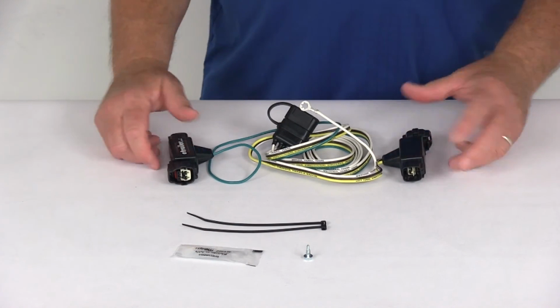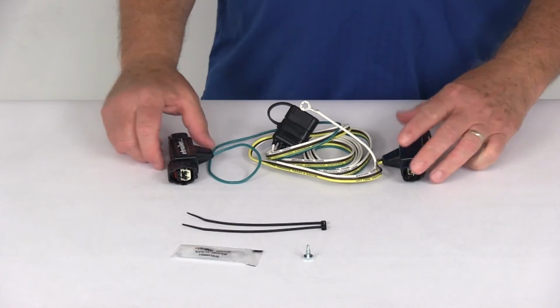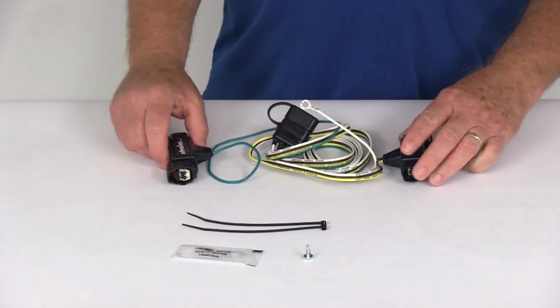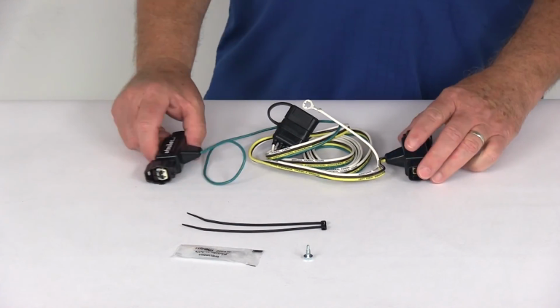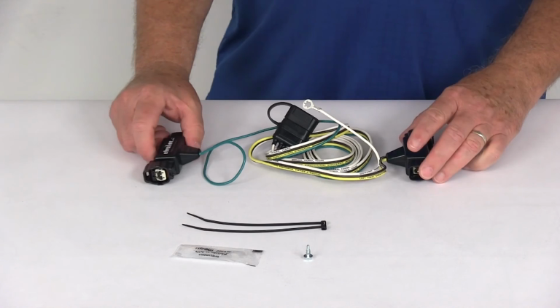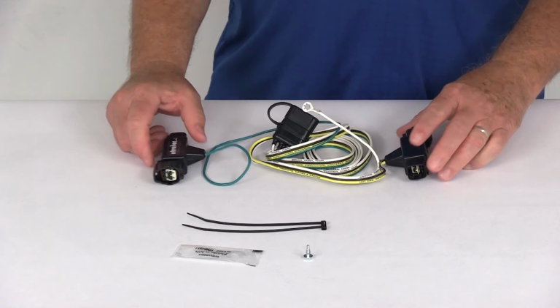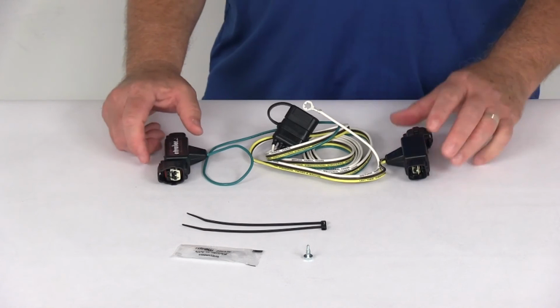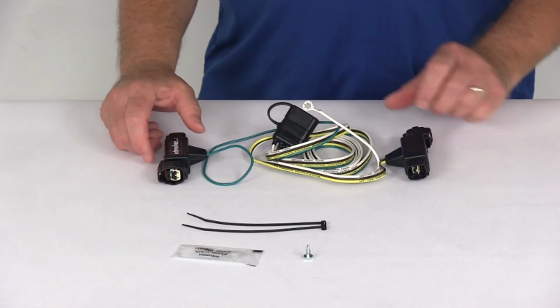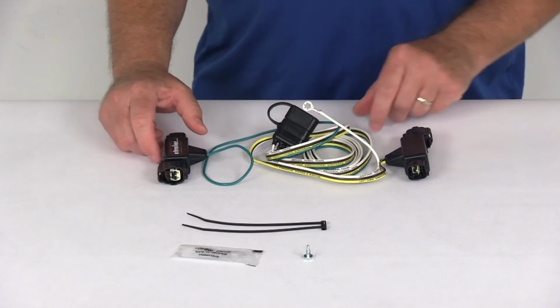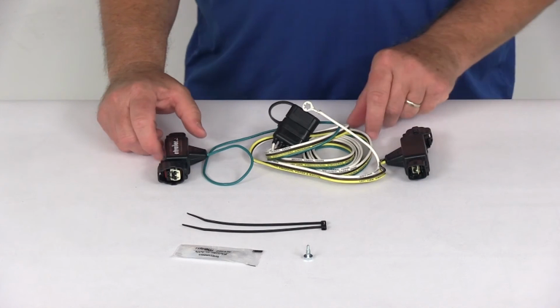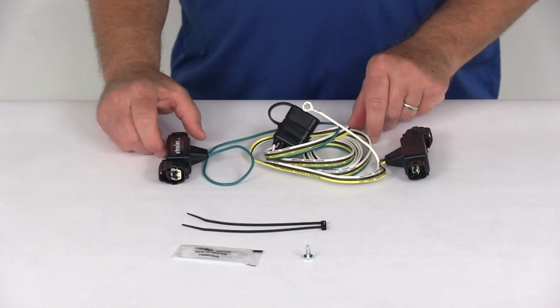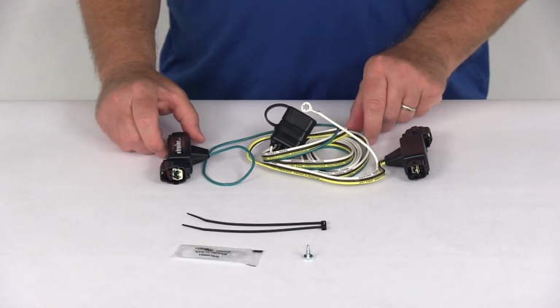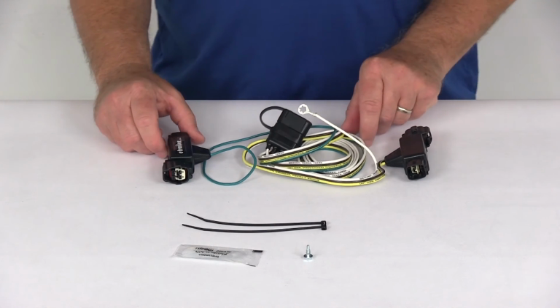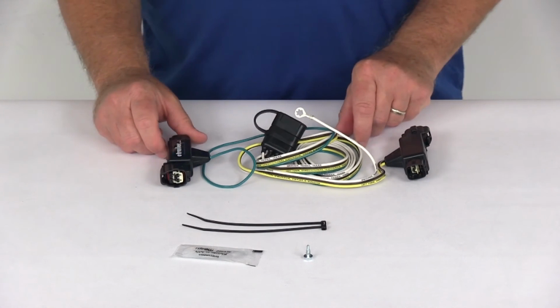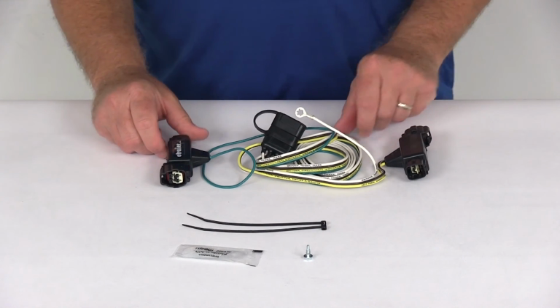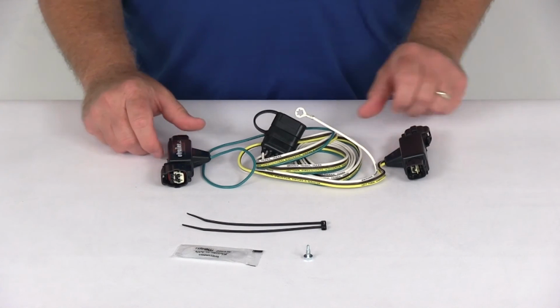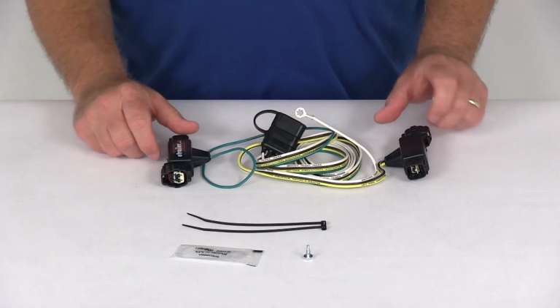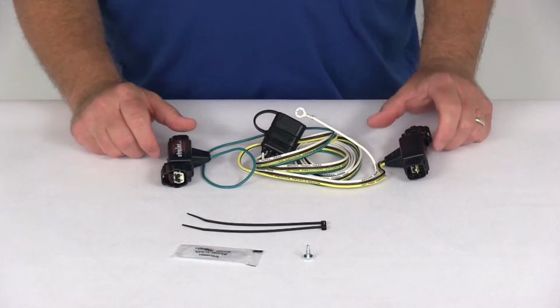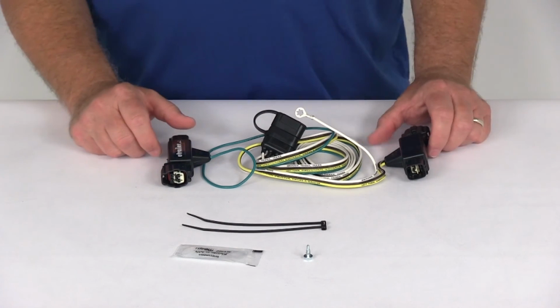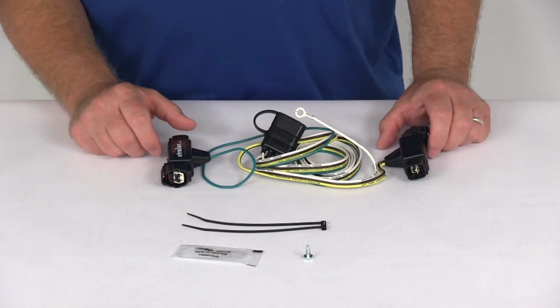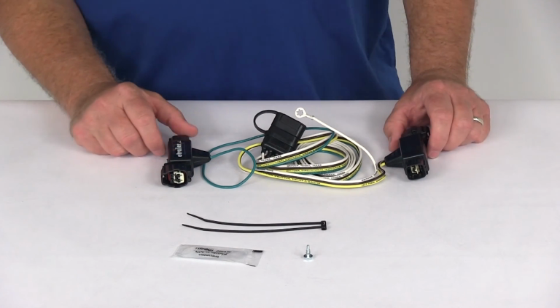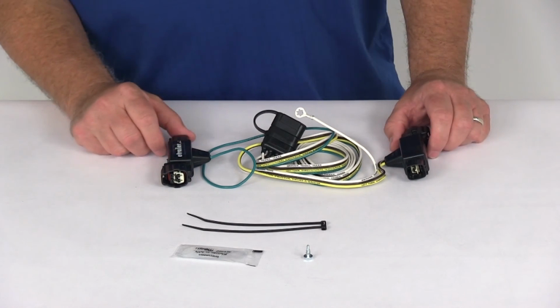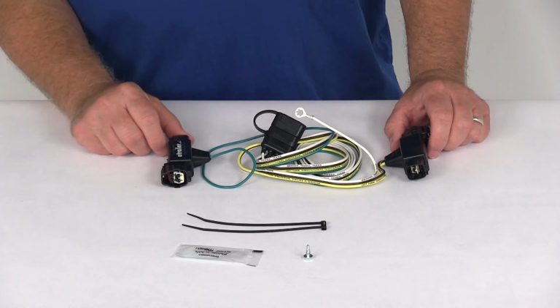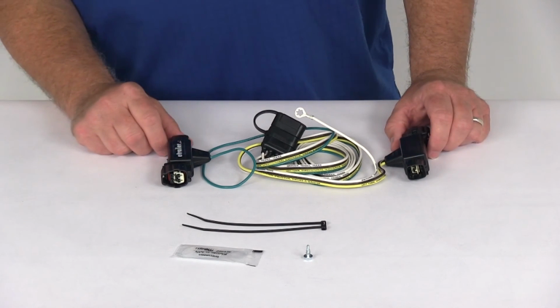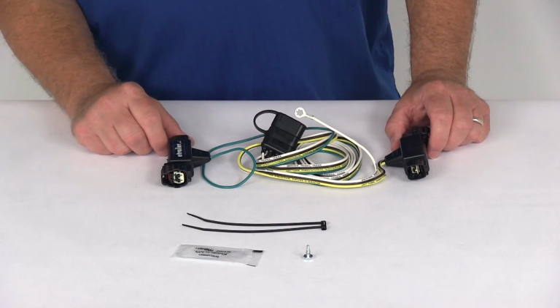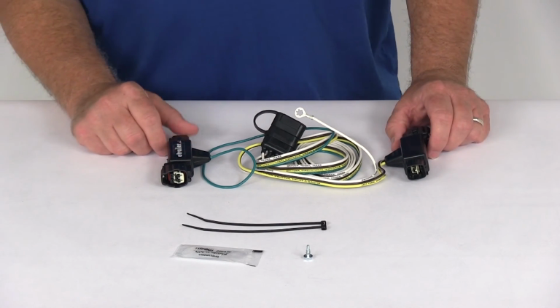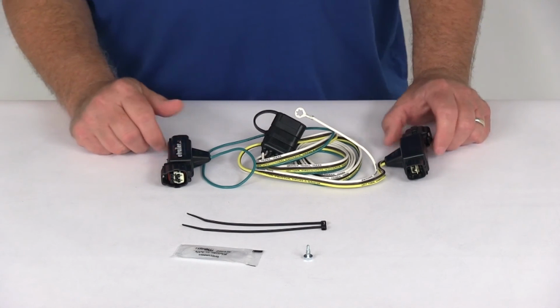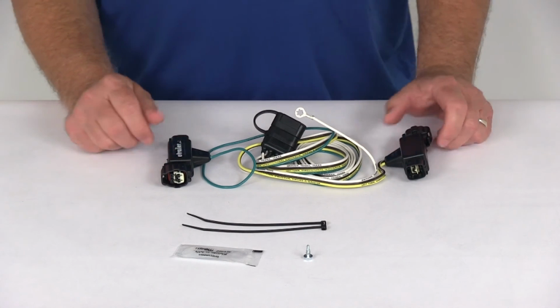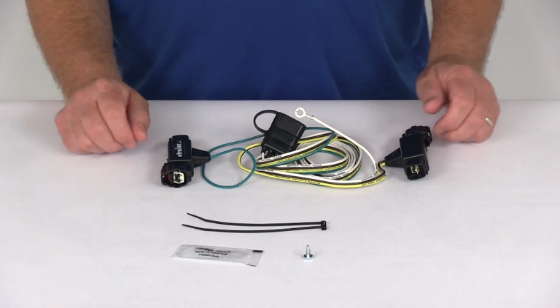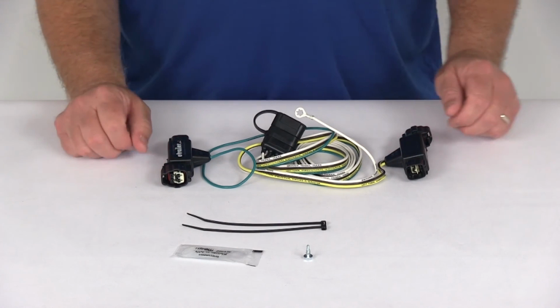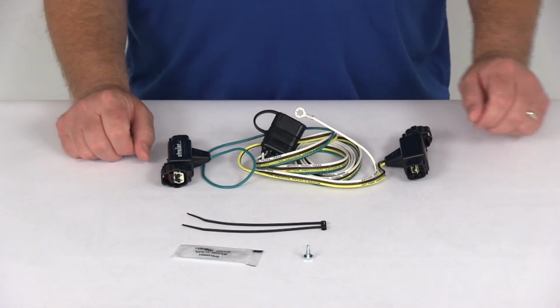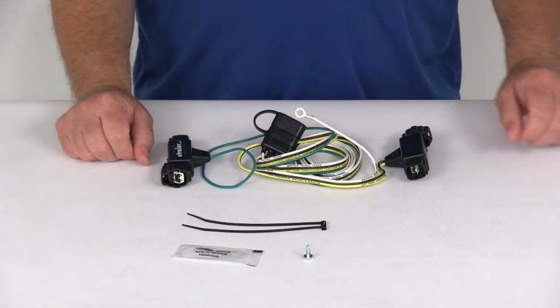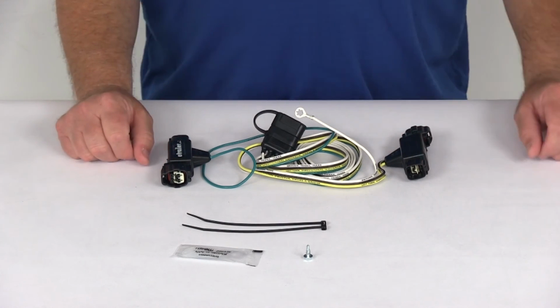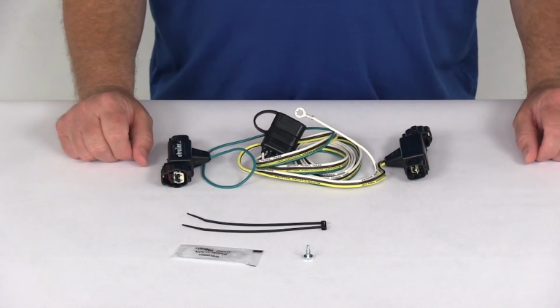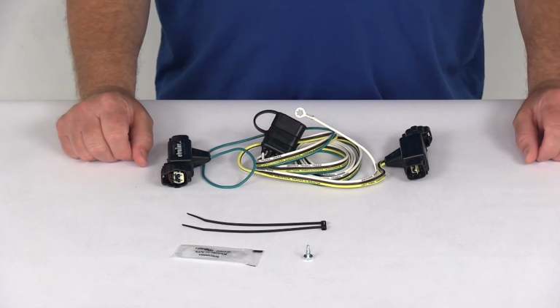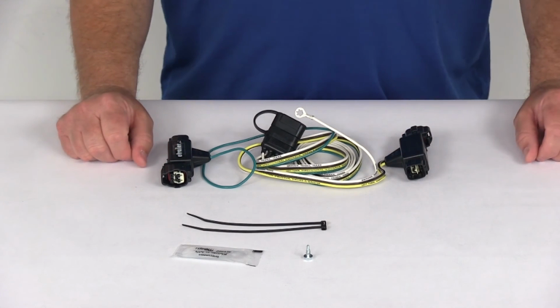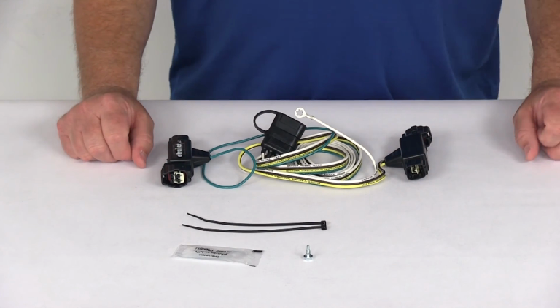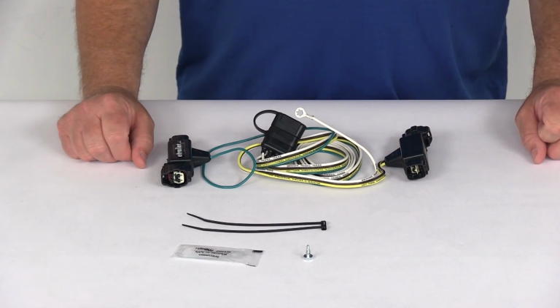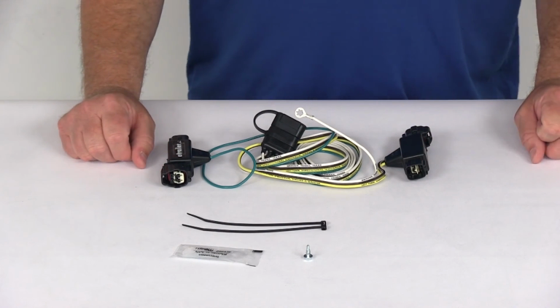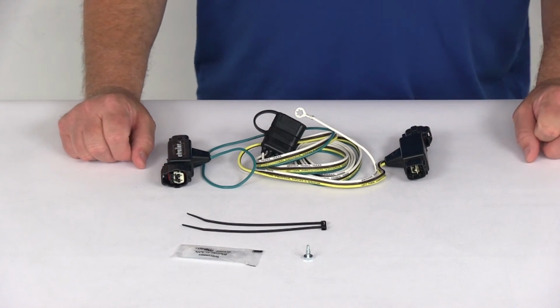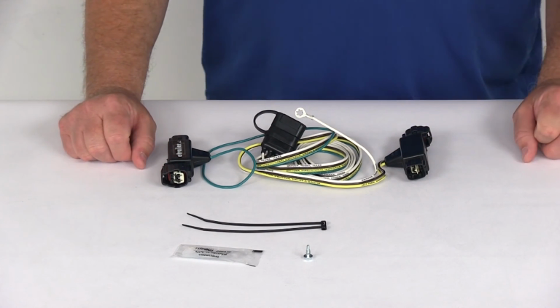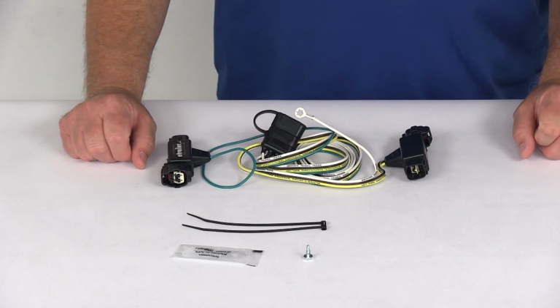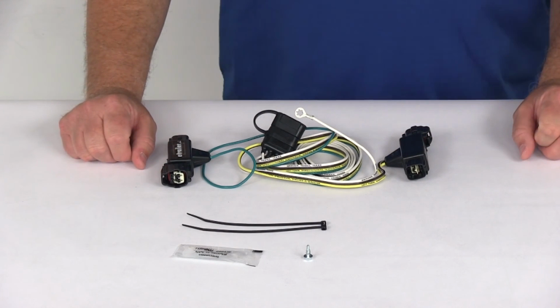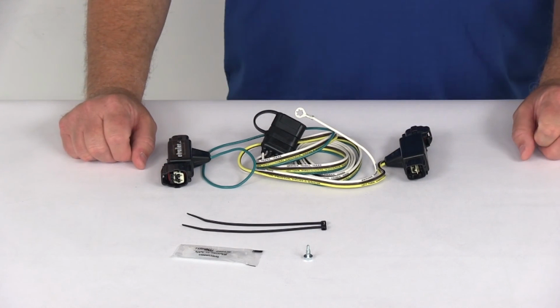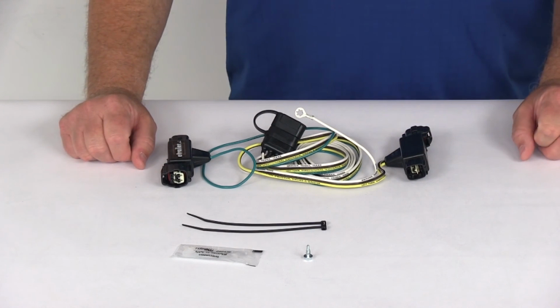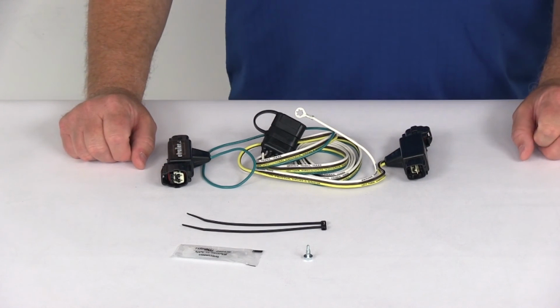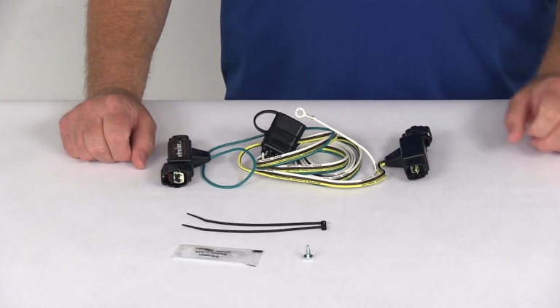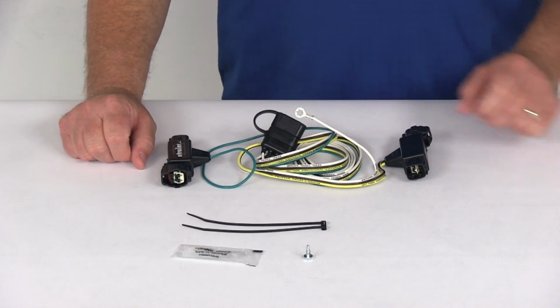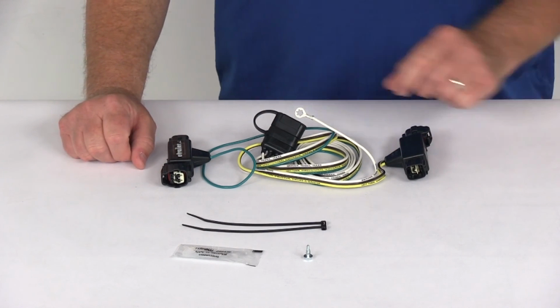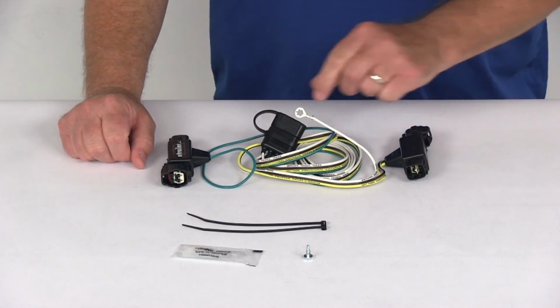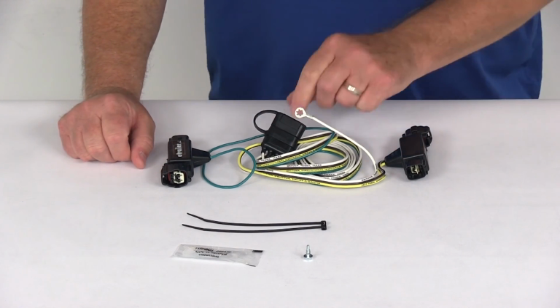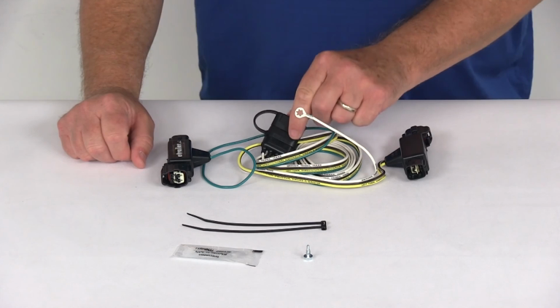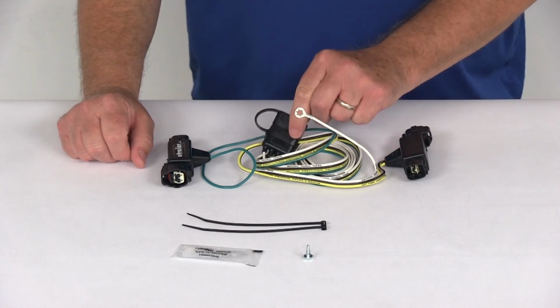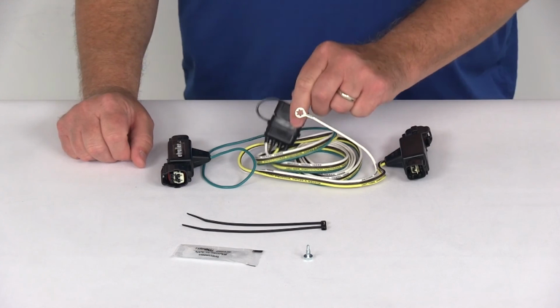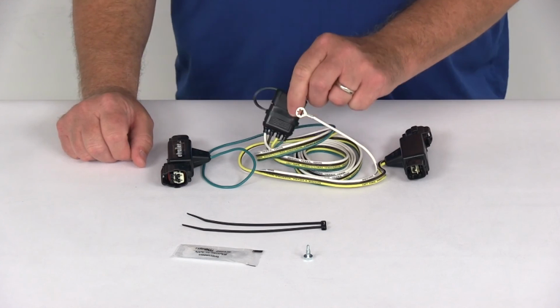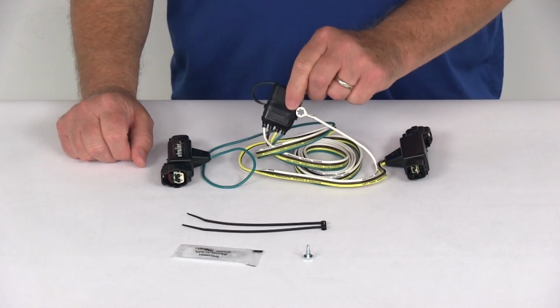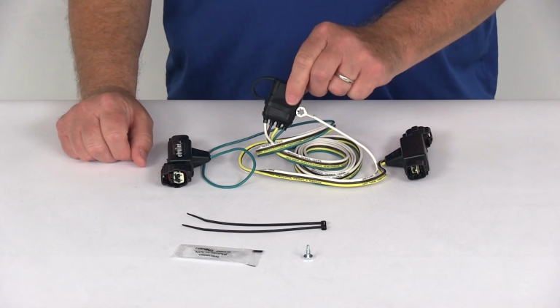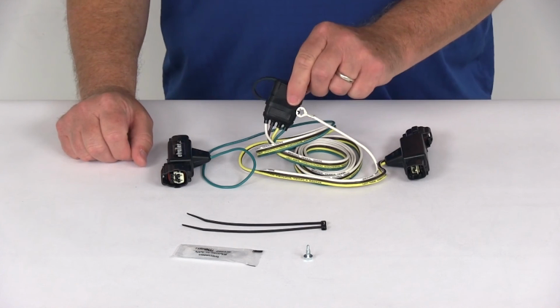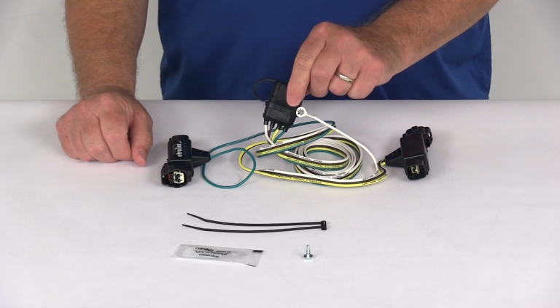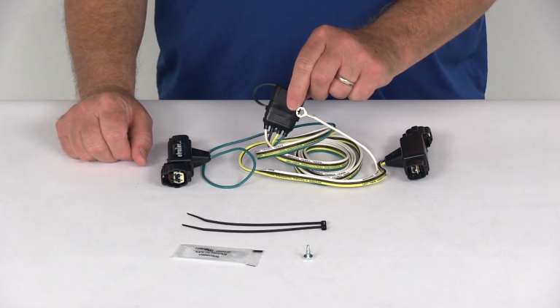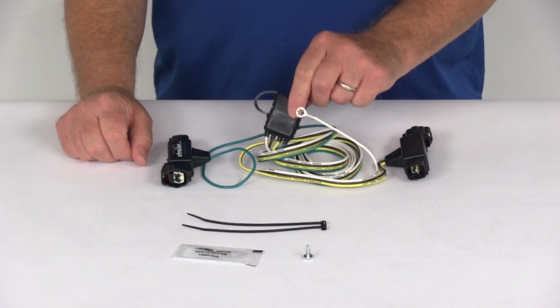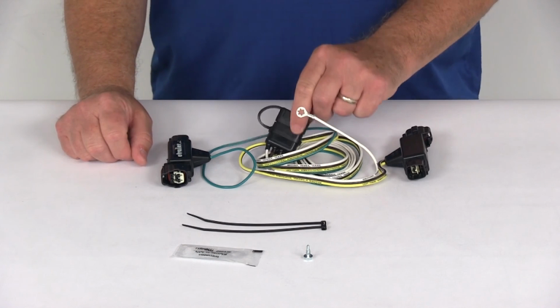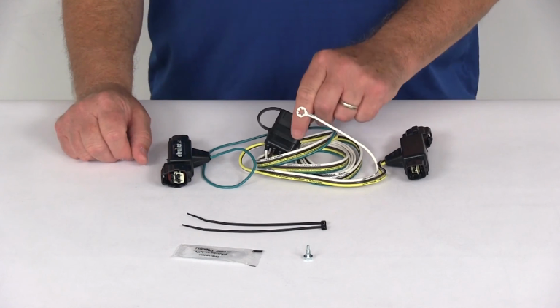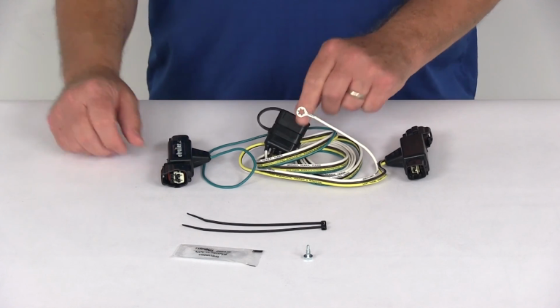That should do it for the review on the Hopkins plug-in simple vehicle wiring harness with the four-way flat trailer connector.